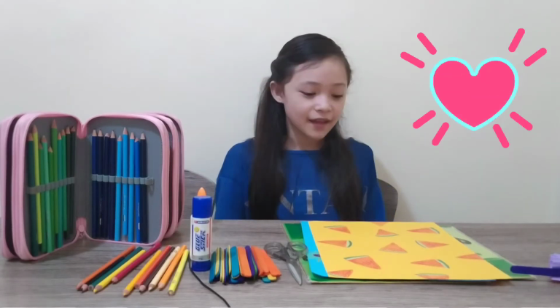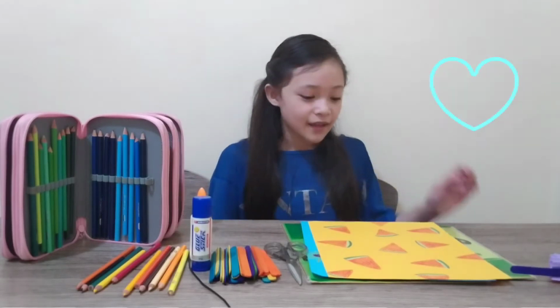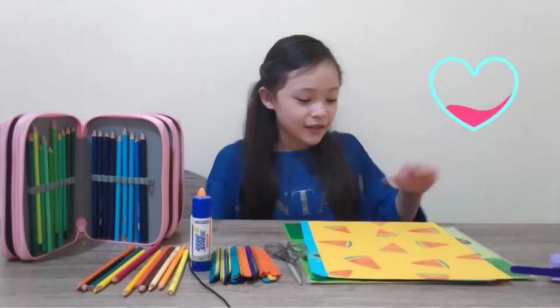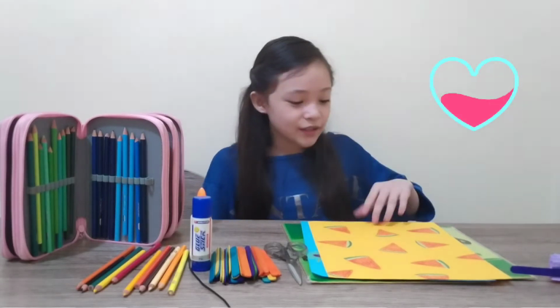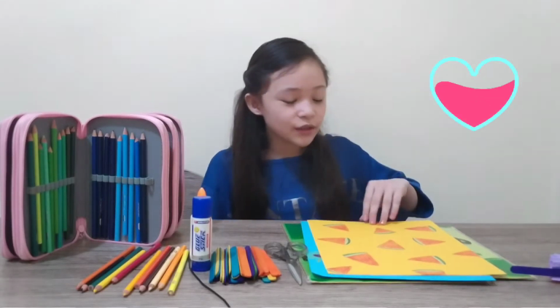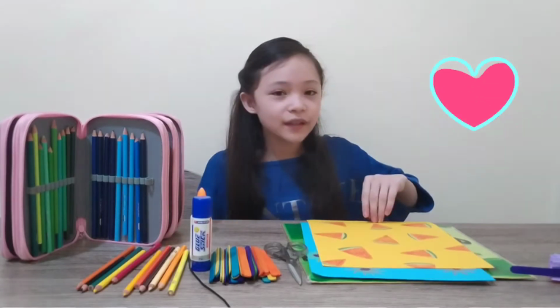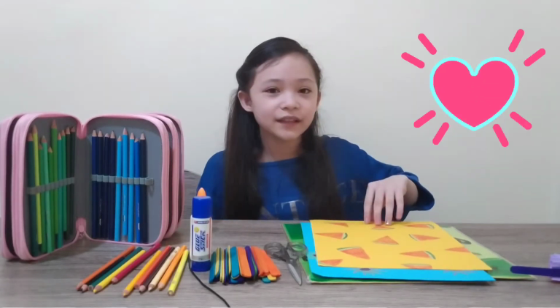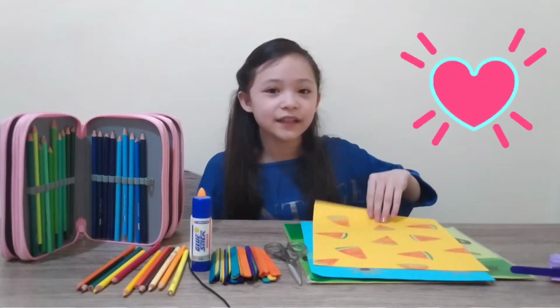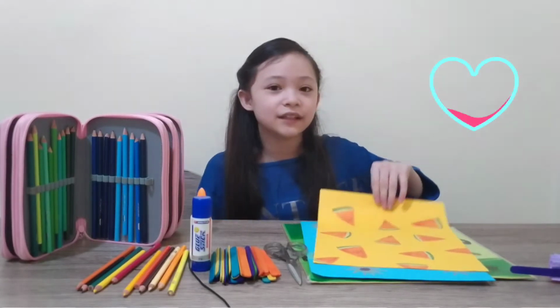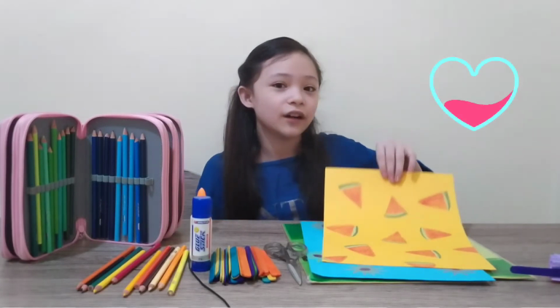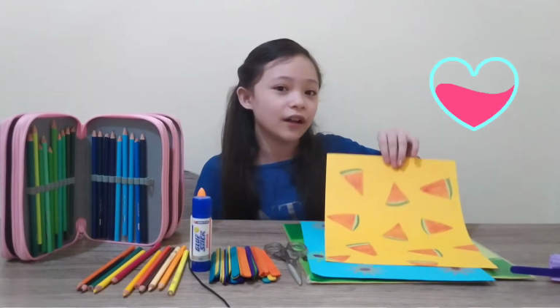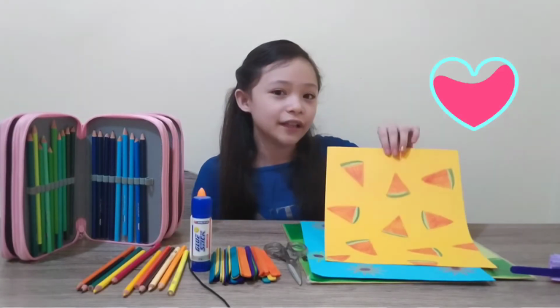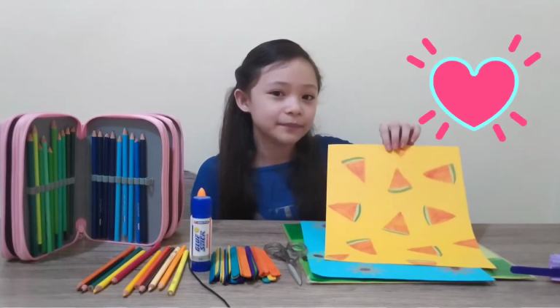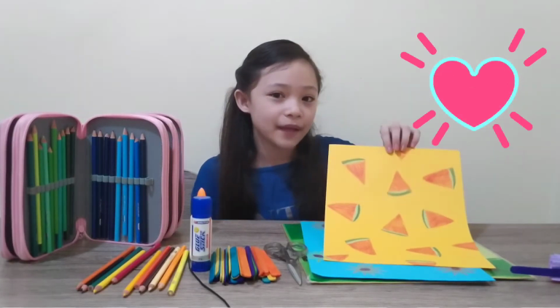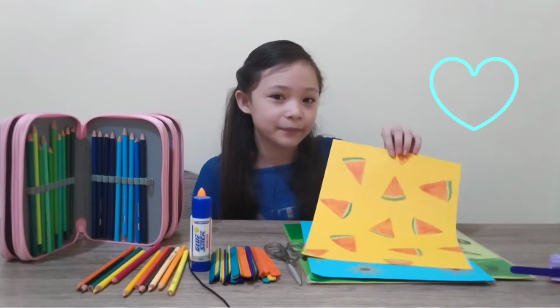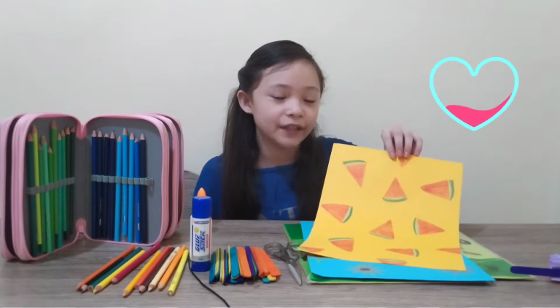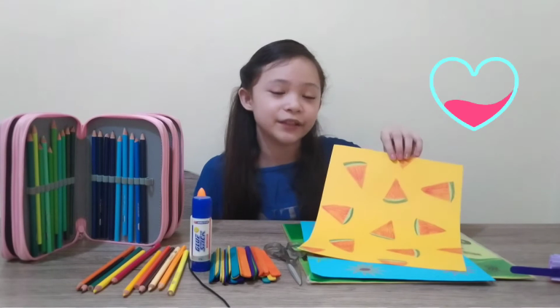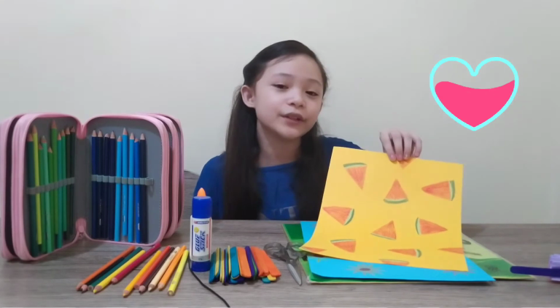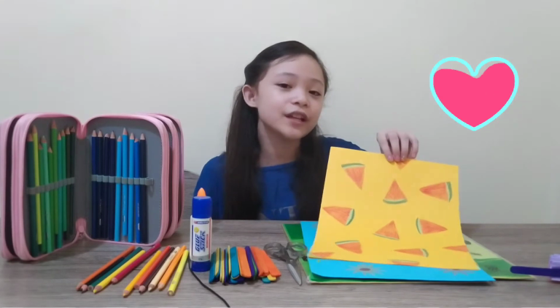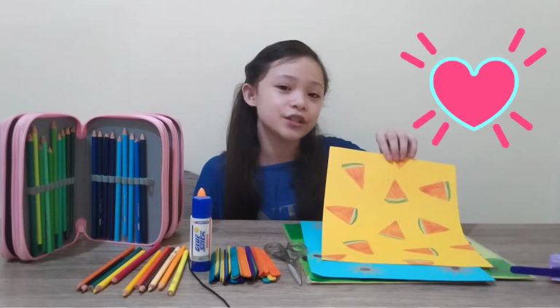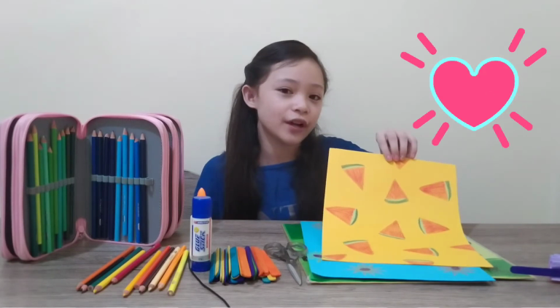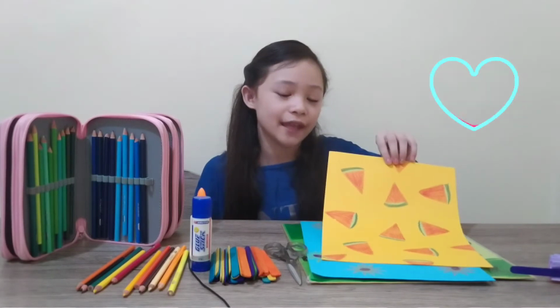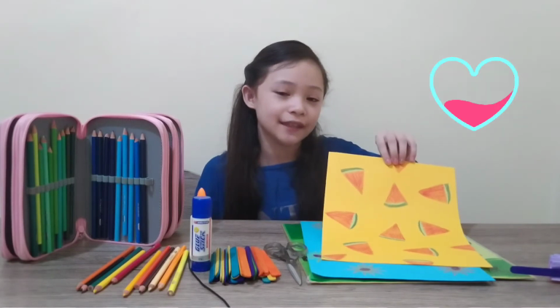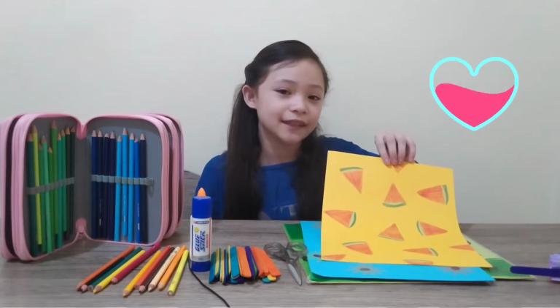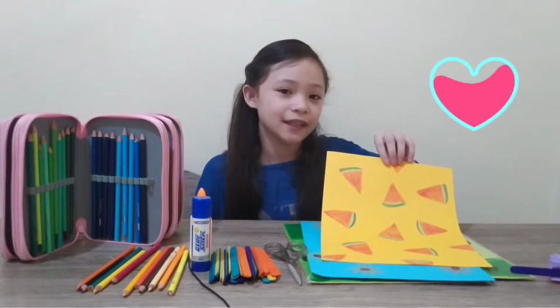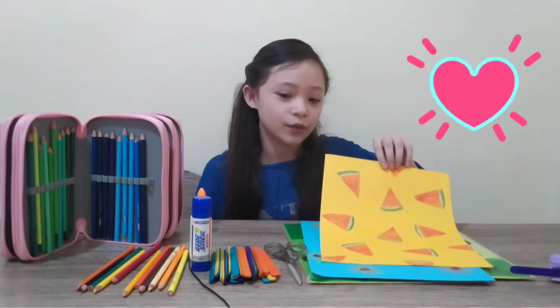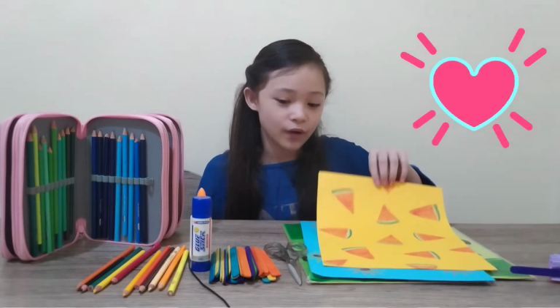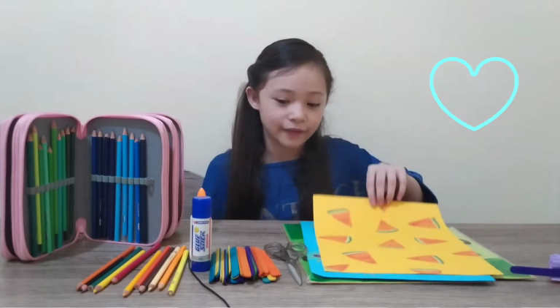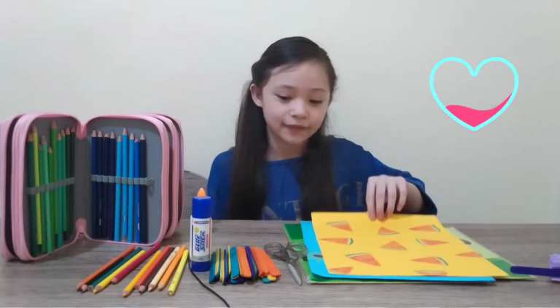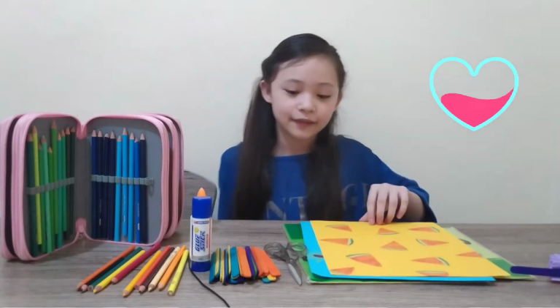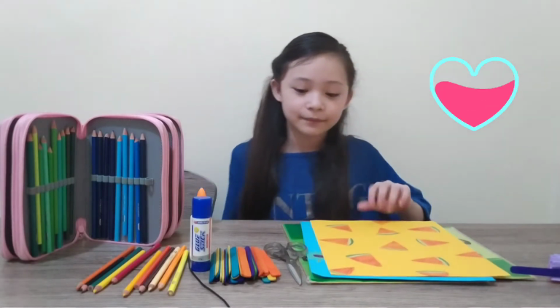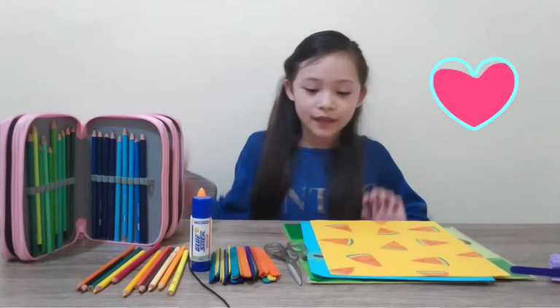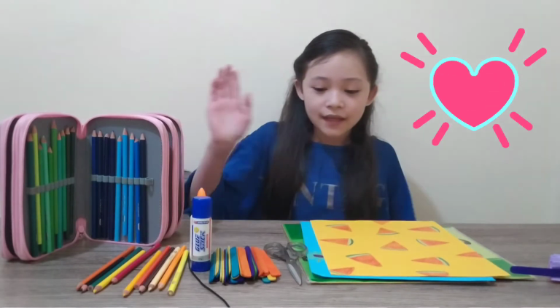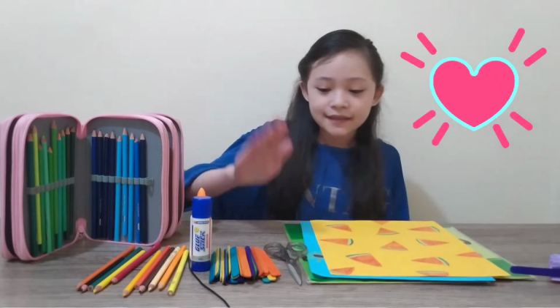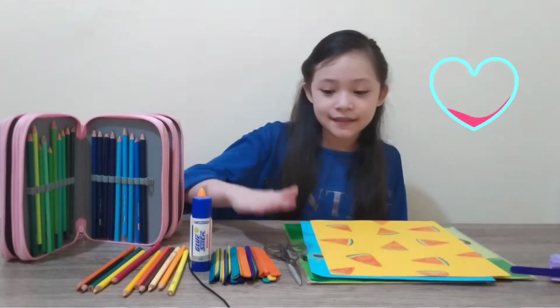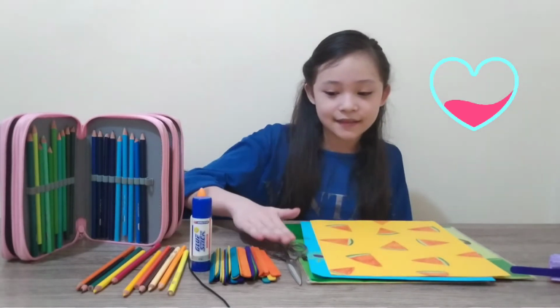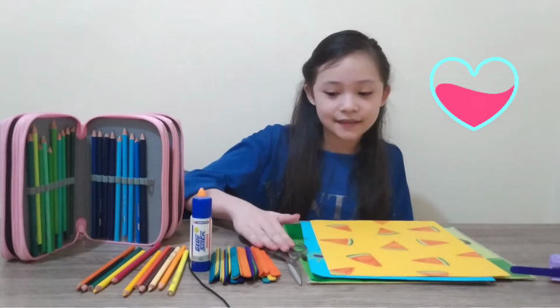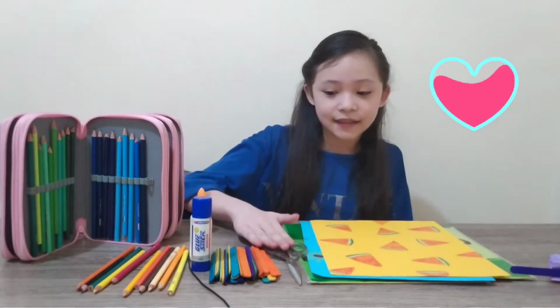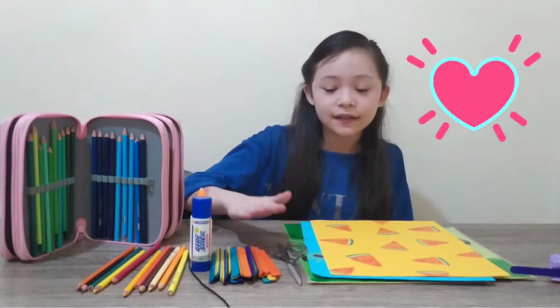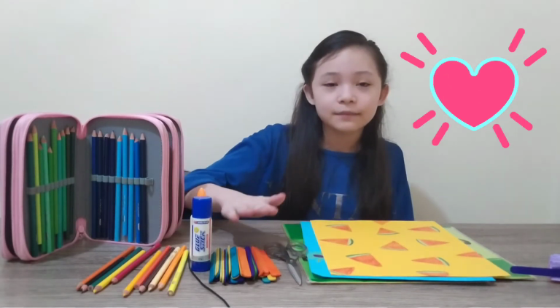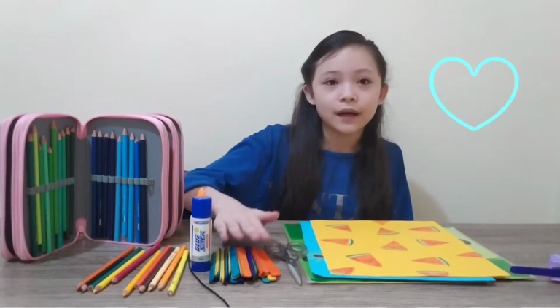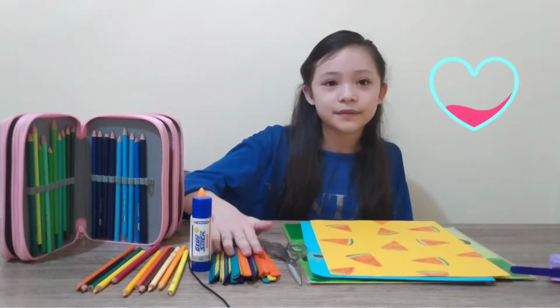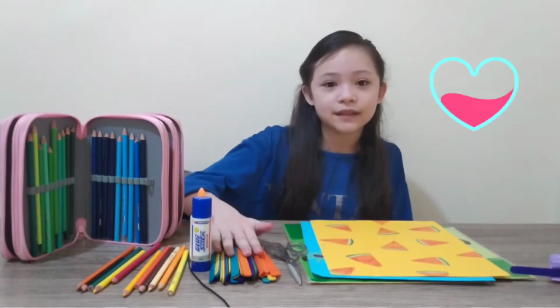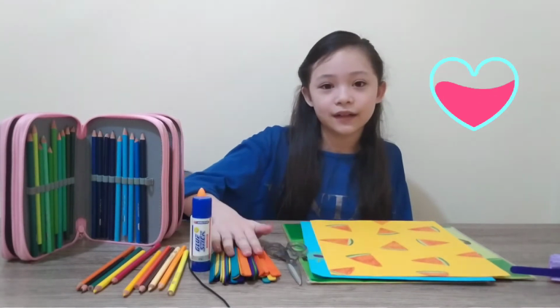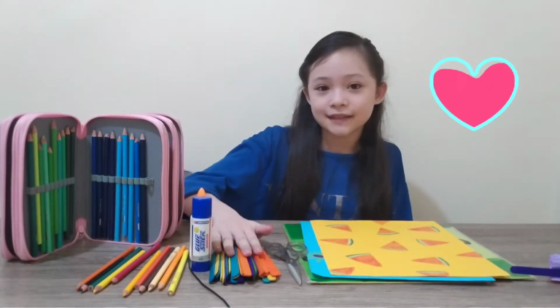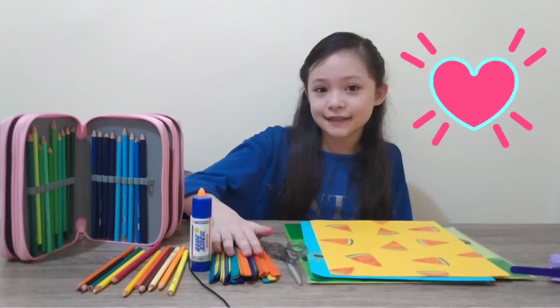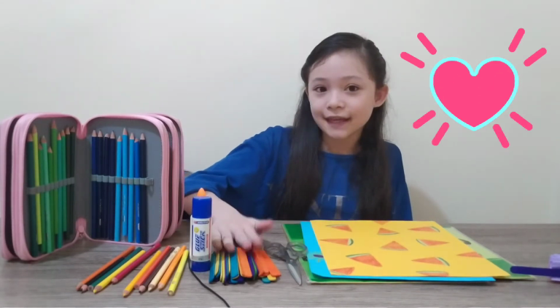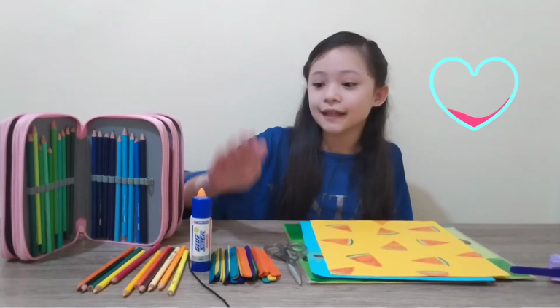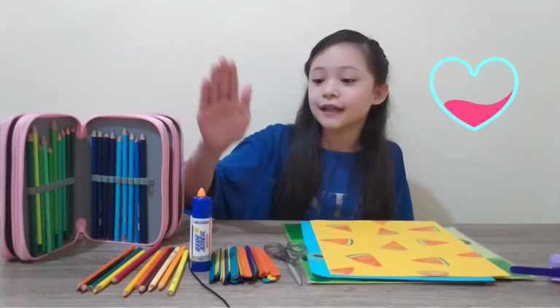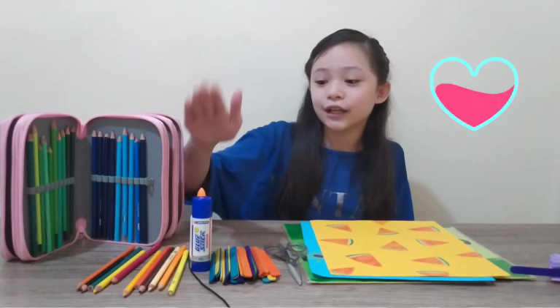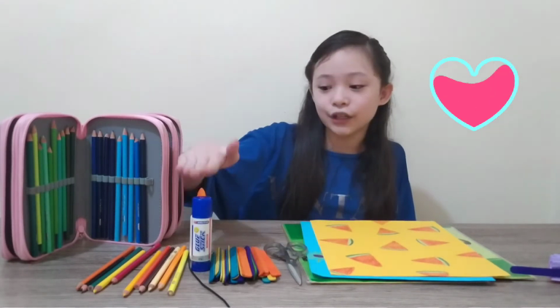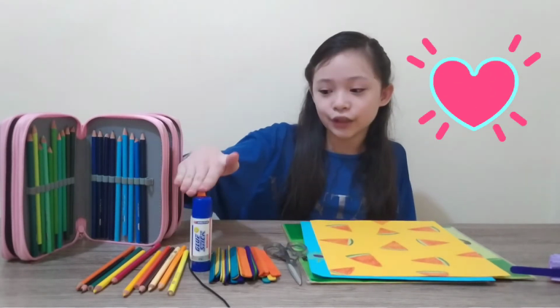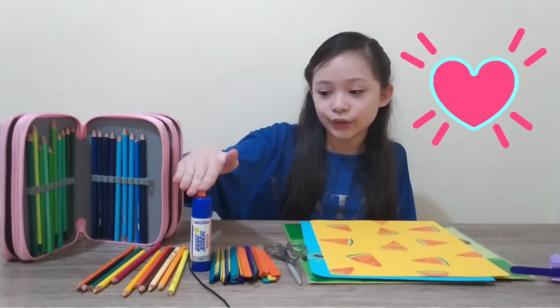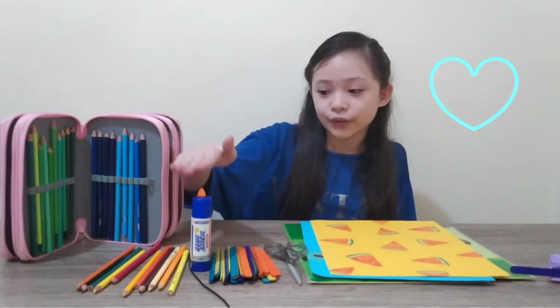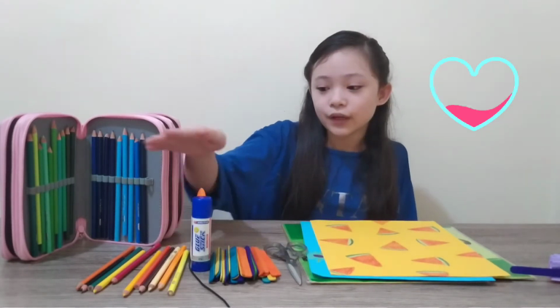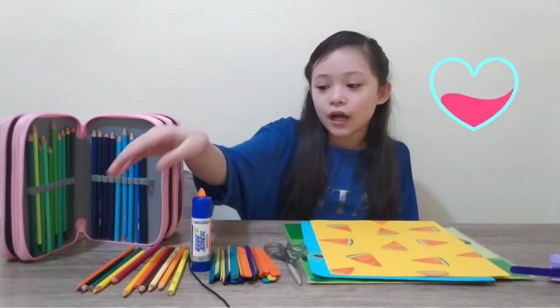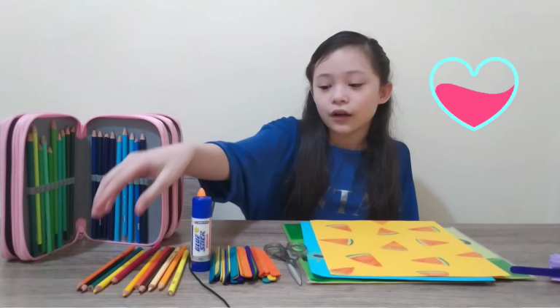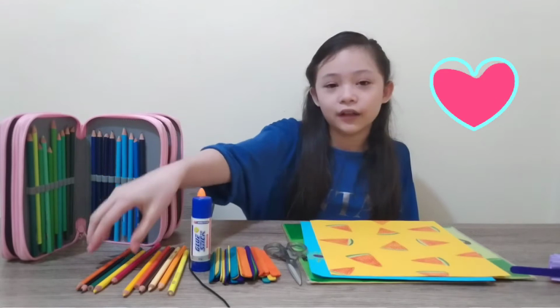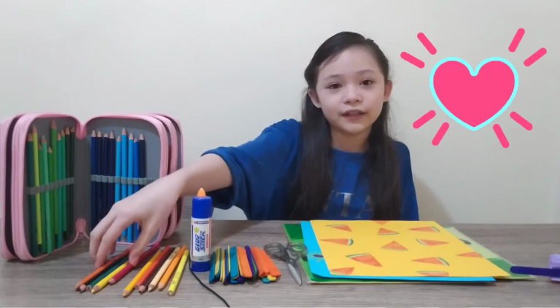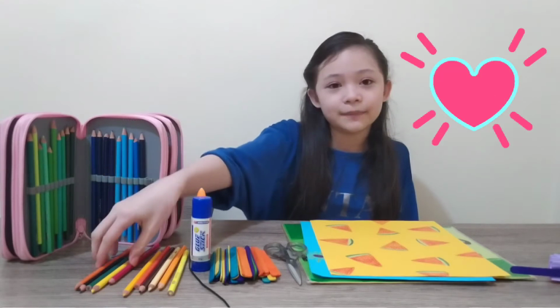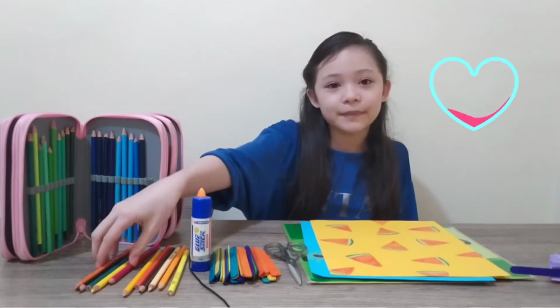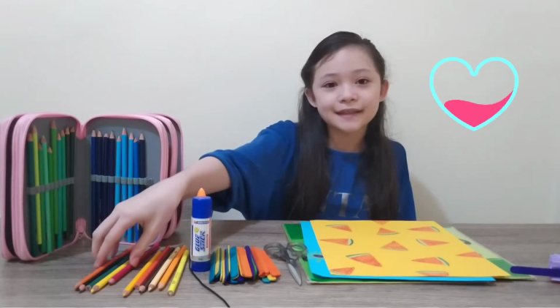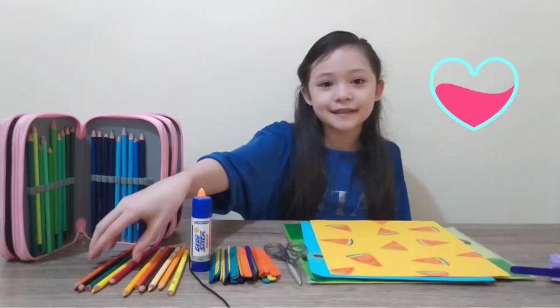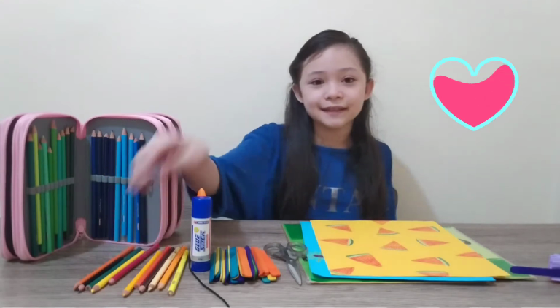You will need colored paper. You can draw anything you want. Scissor, popsicle stick, glue, coloring pencil.